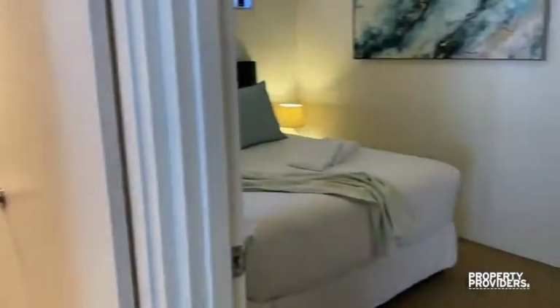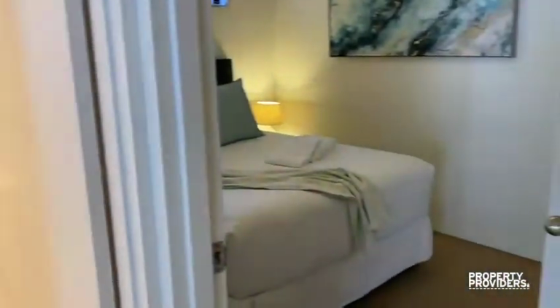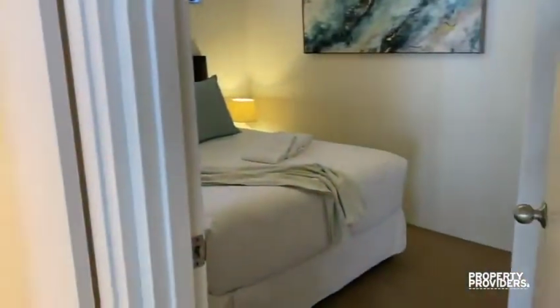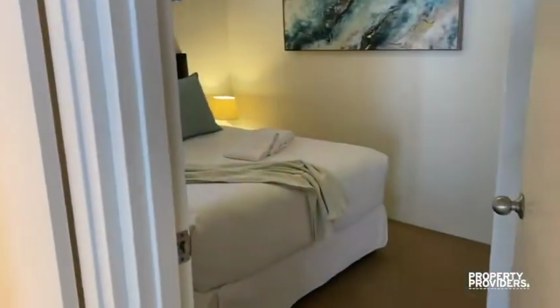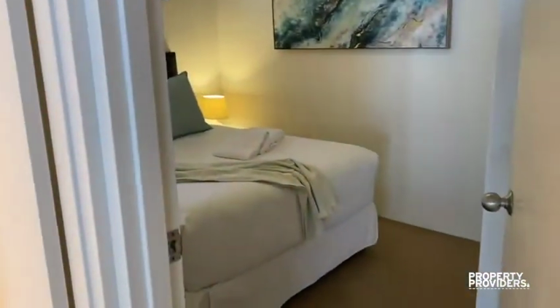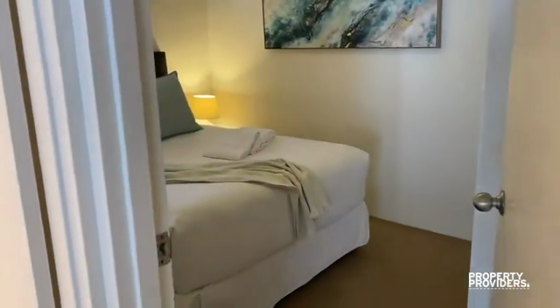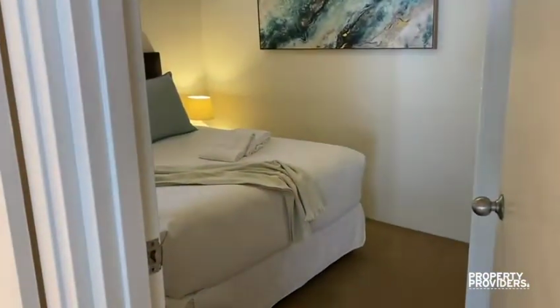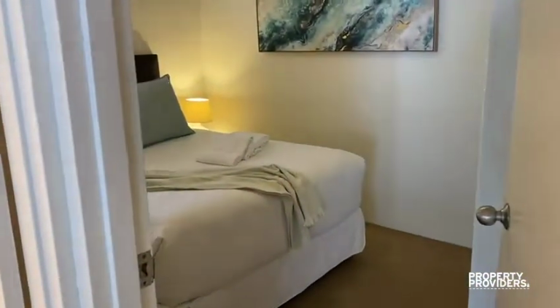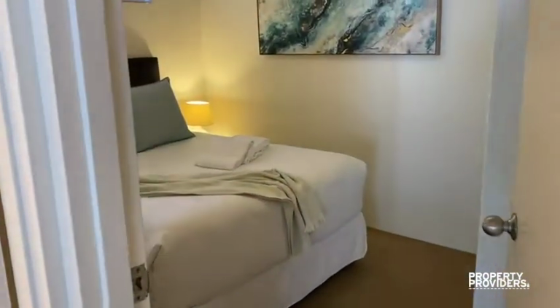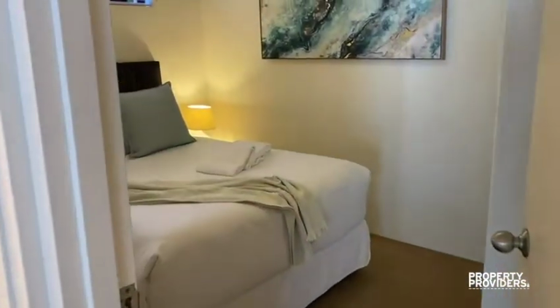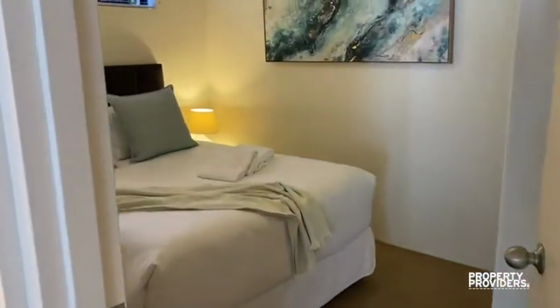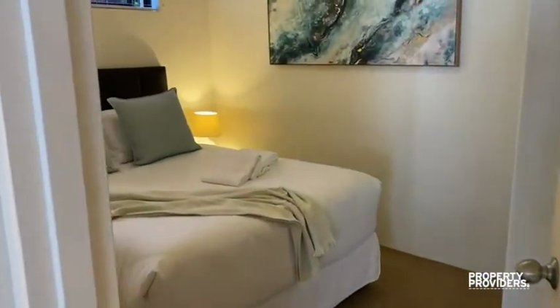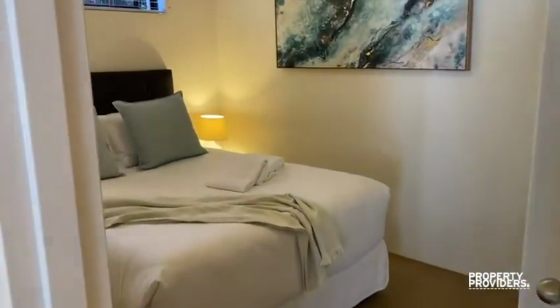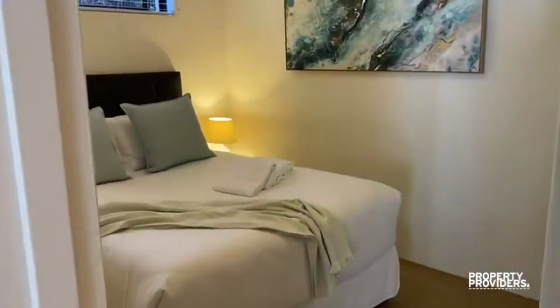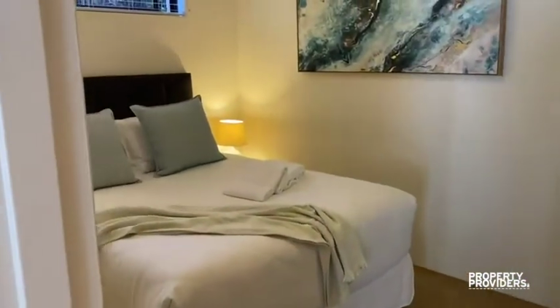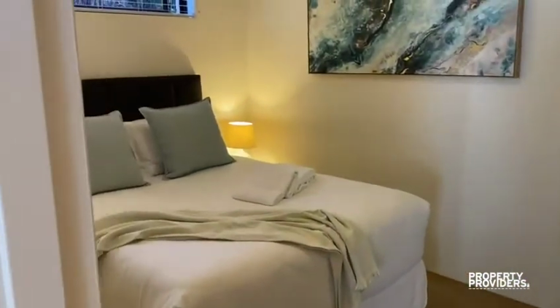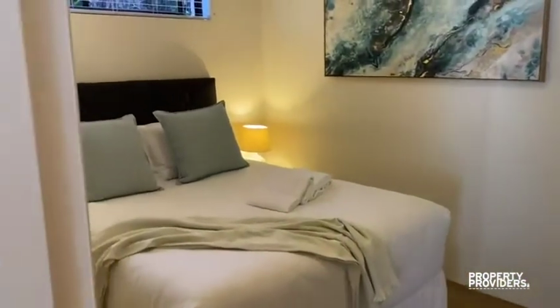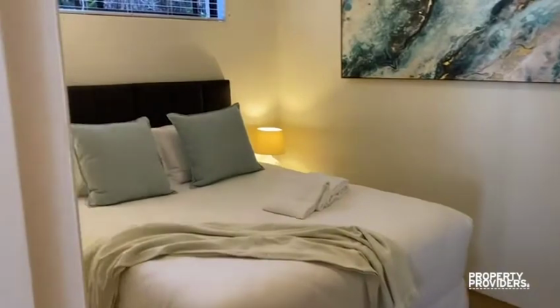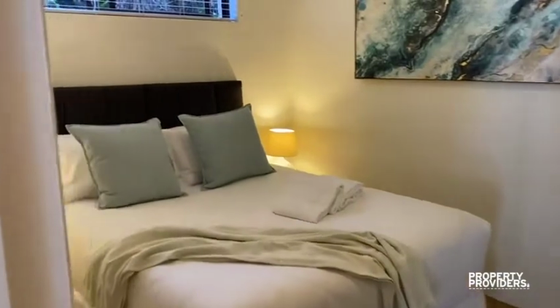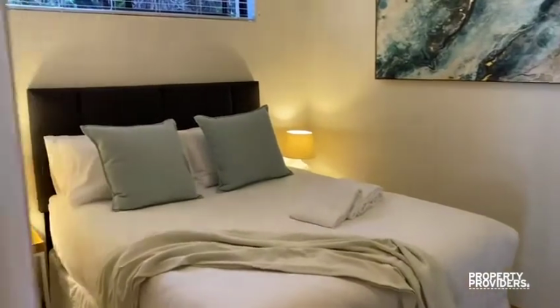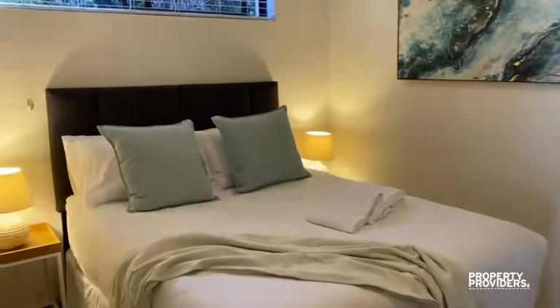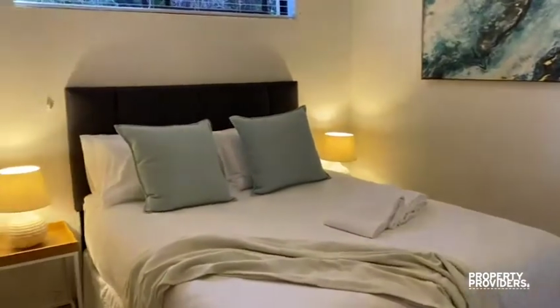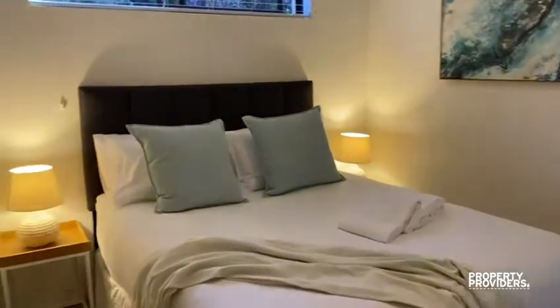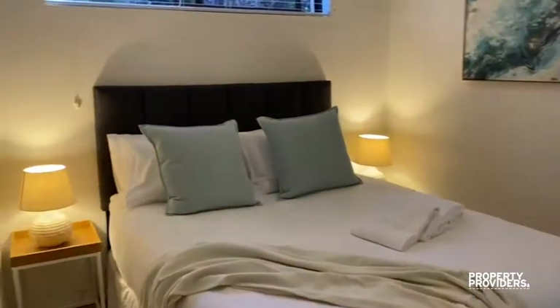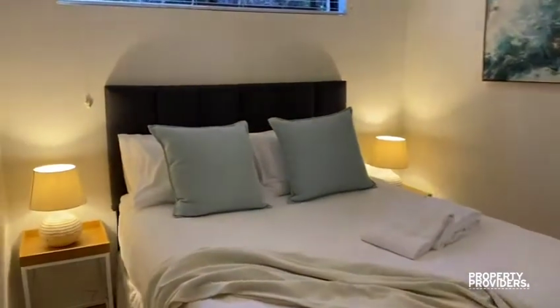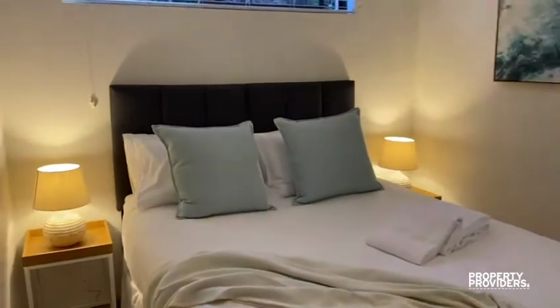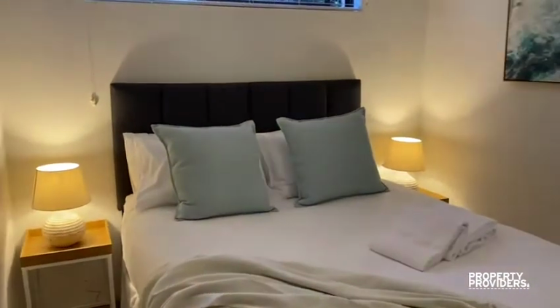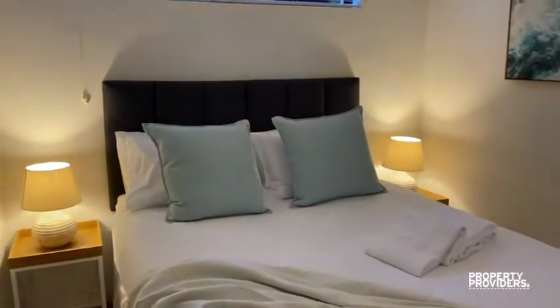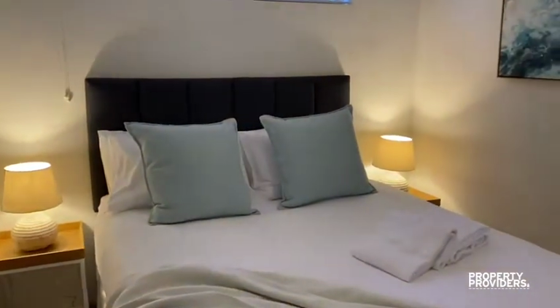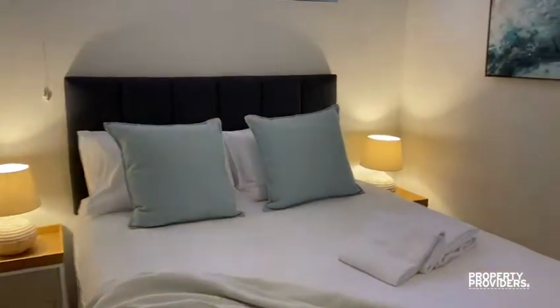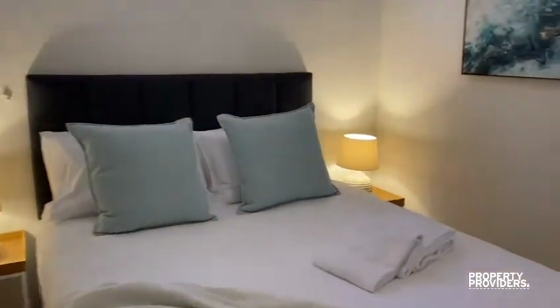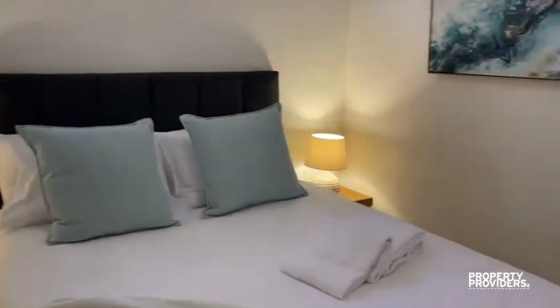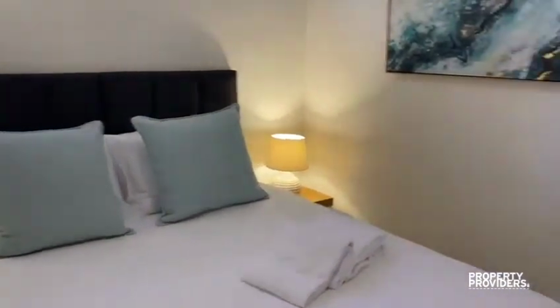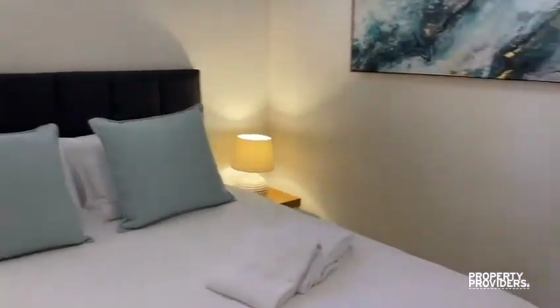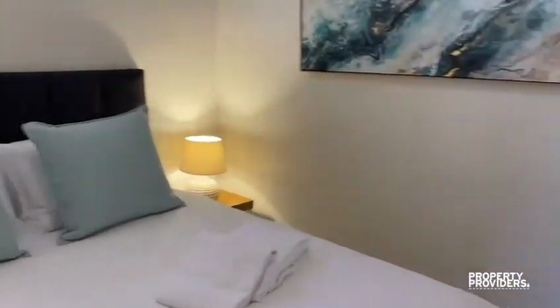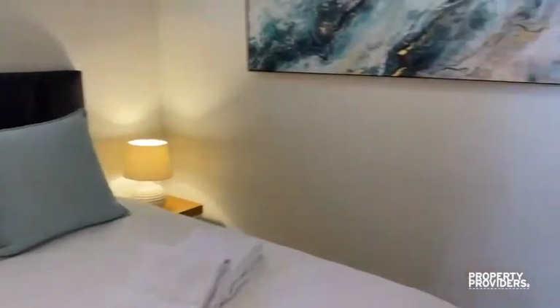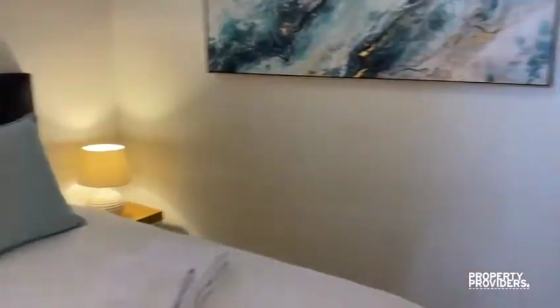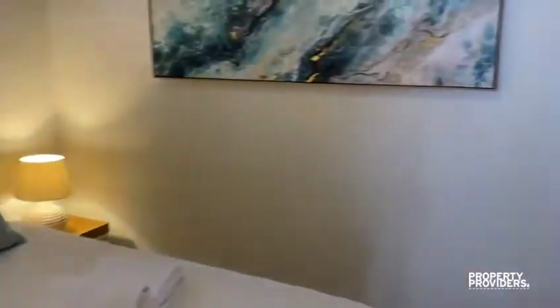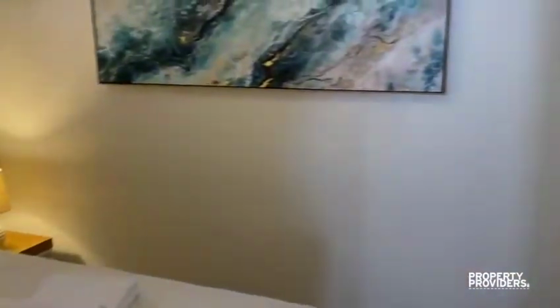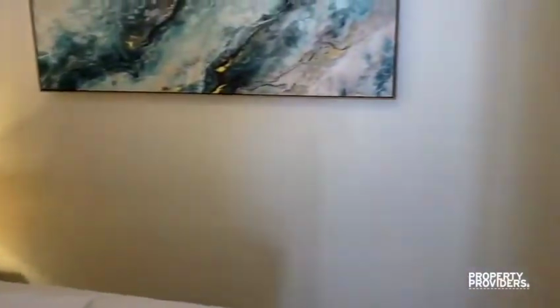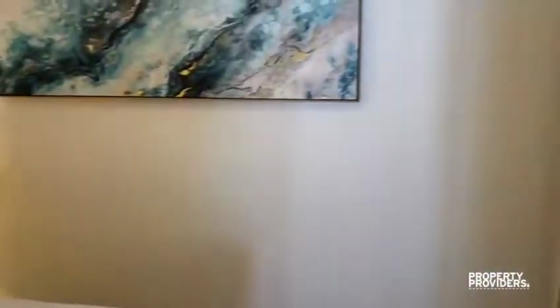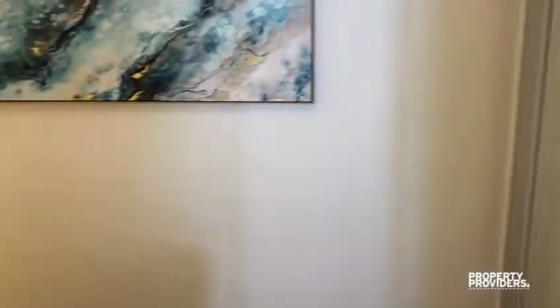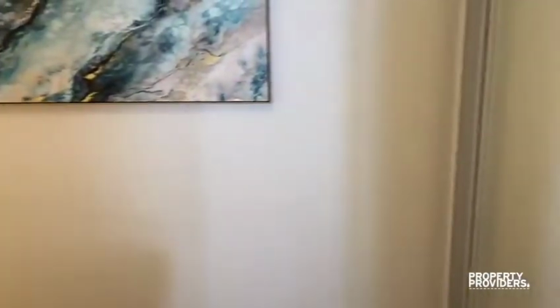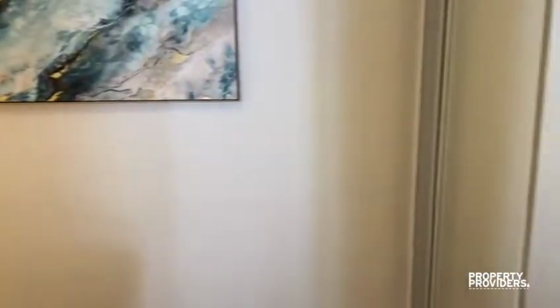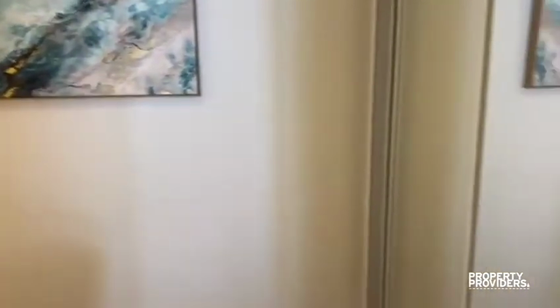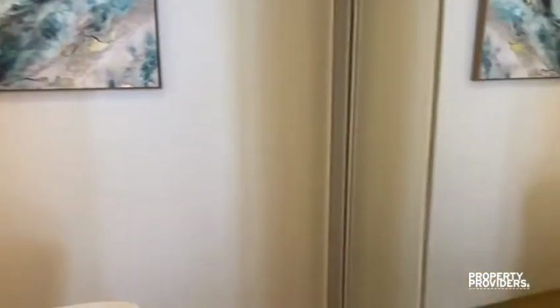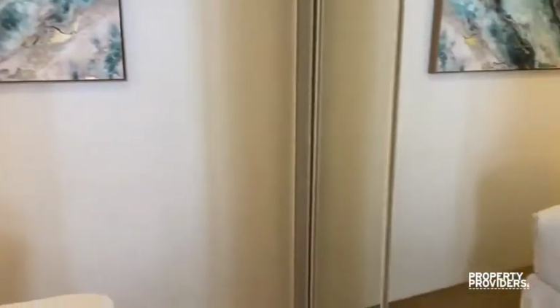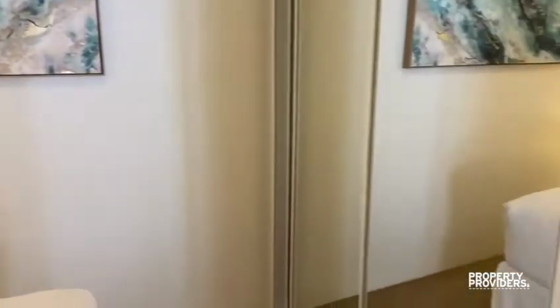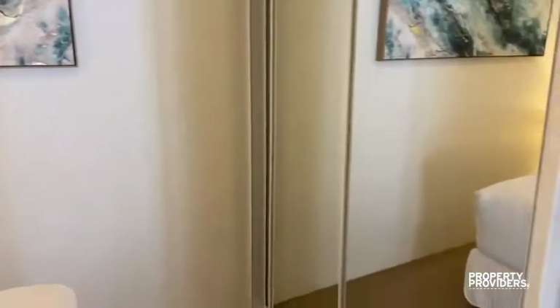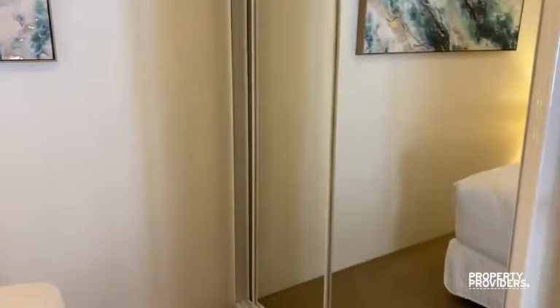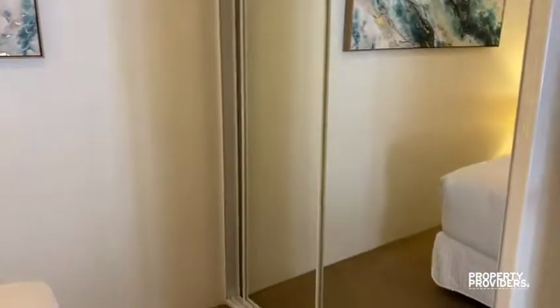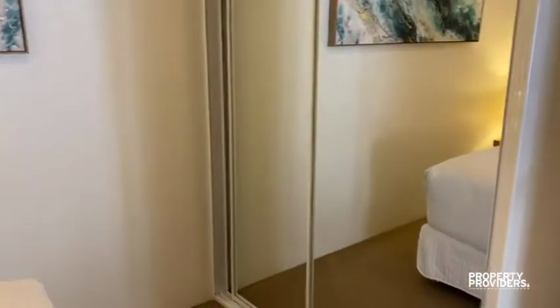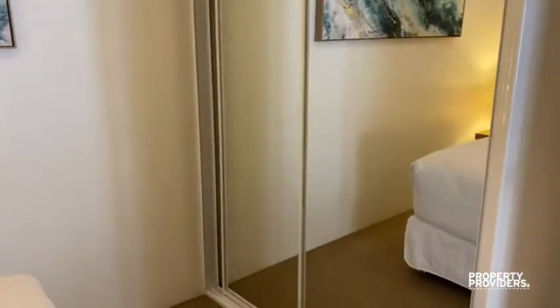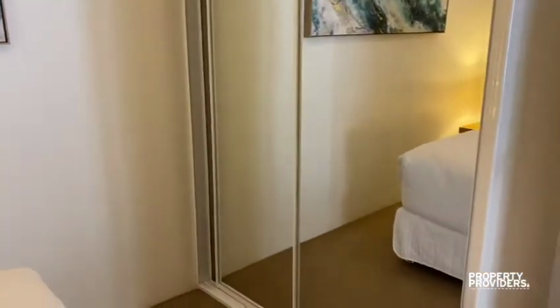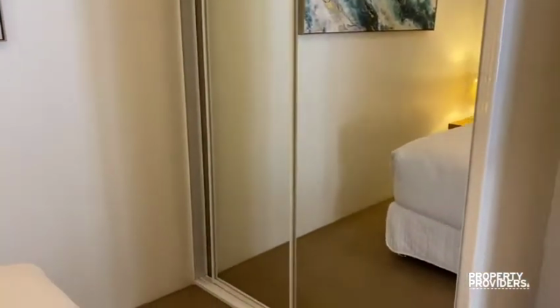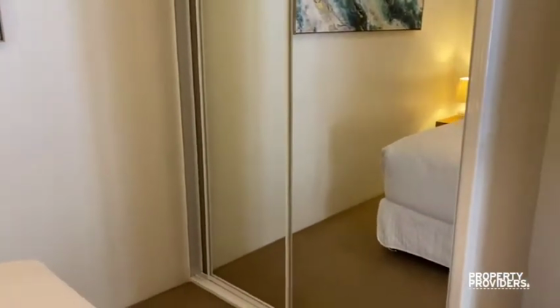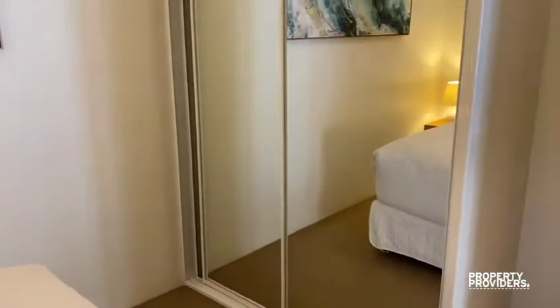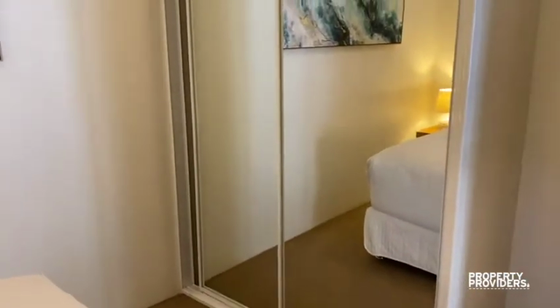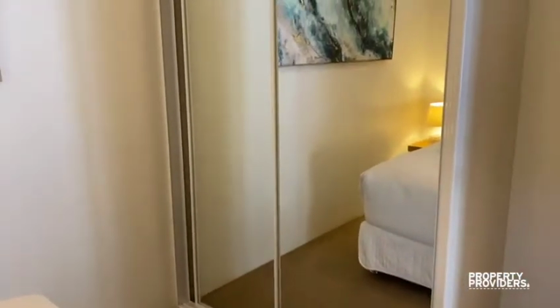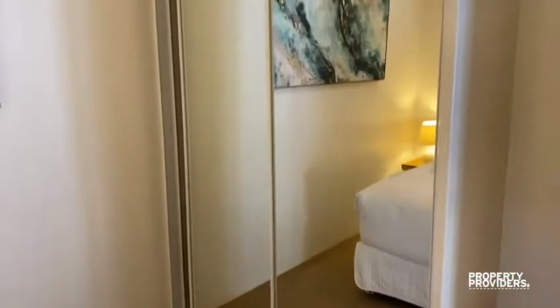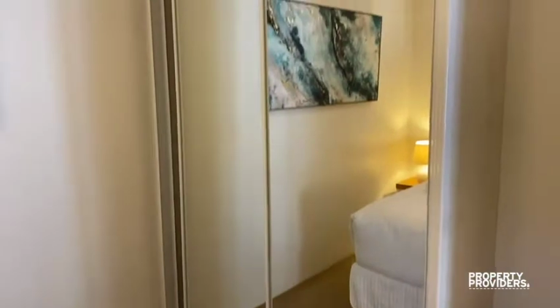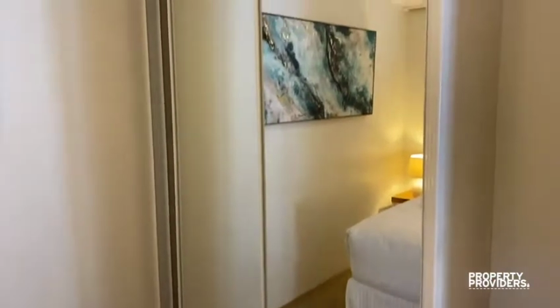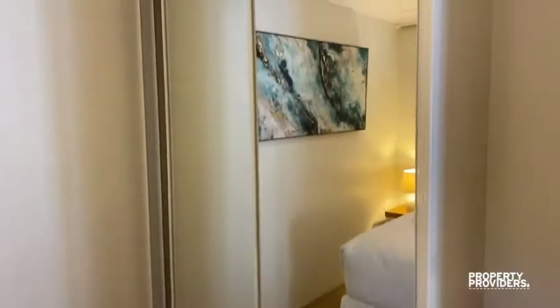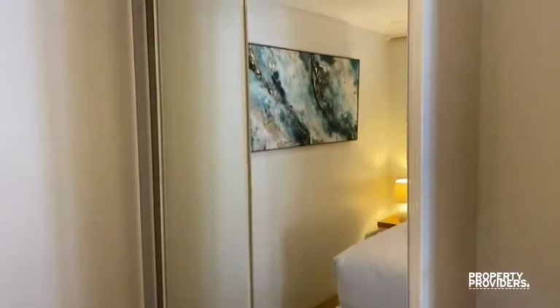The second bedroom has a queen bed and good-sized built-in wardrobes.